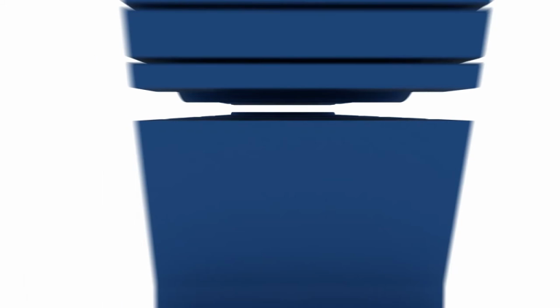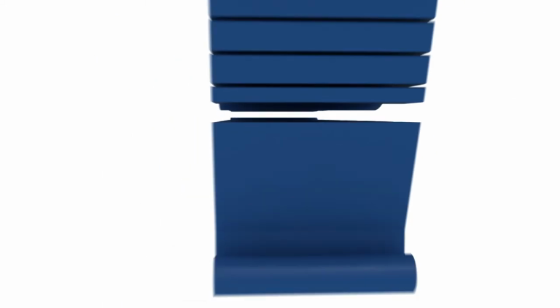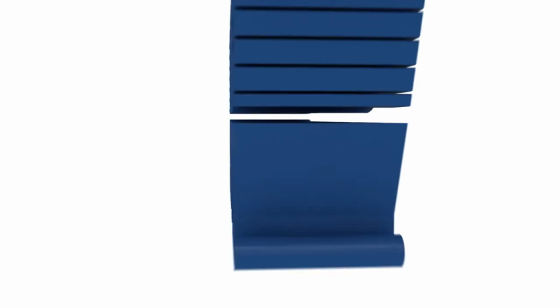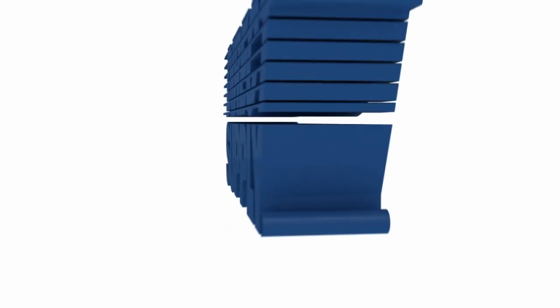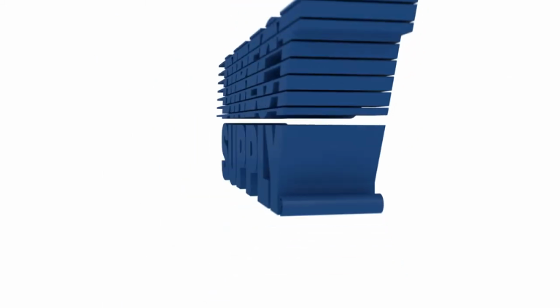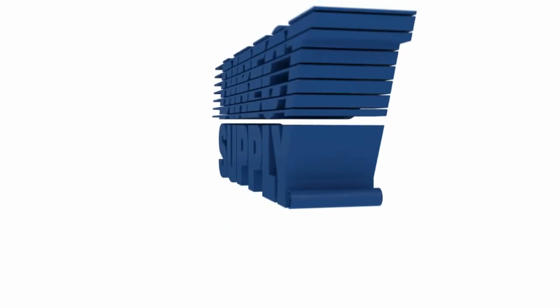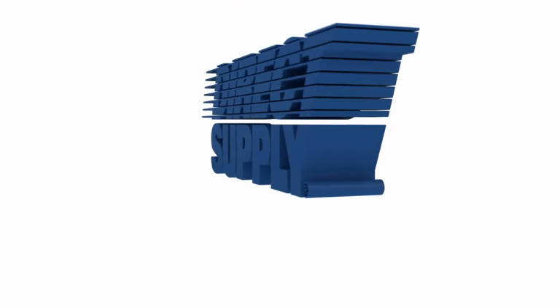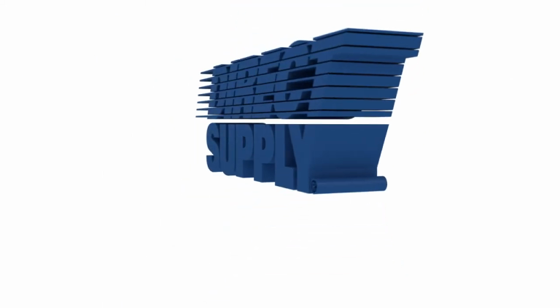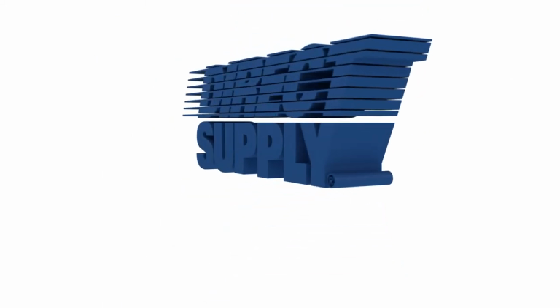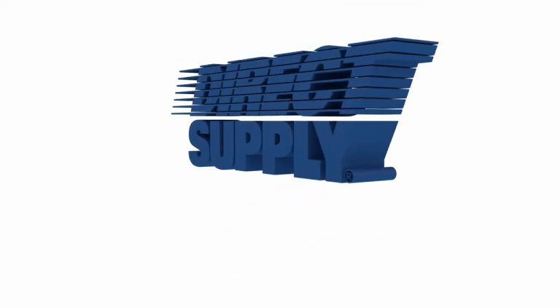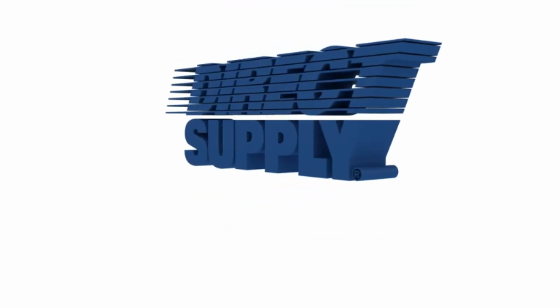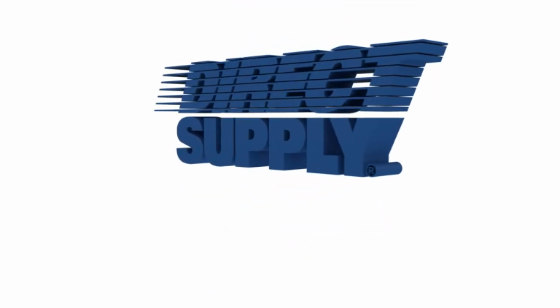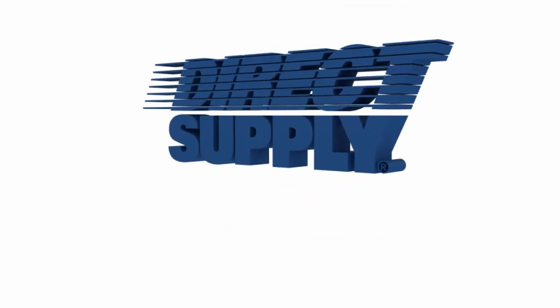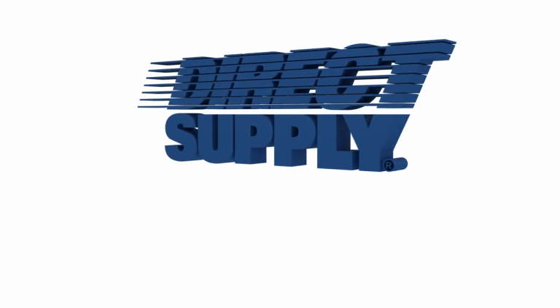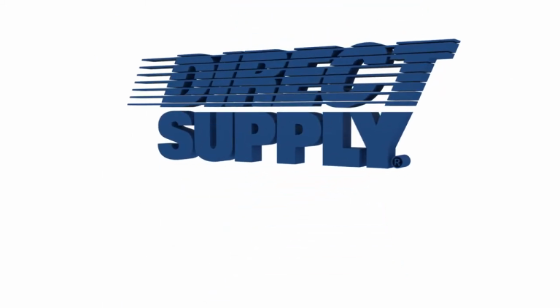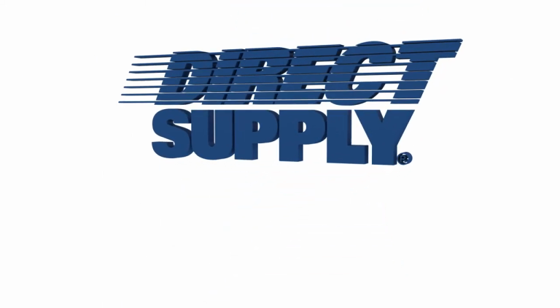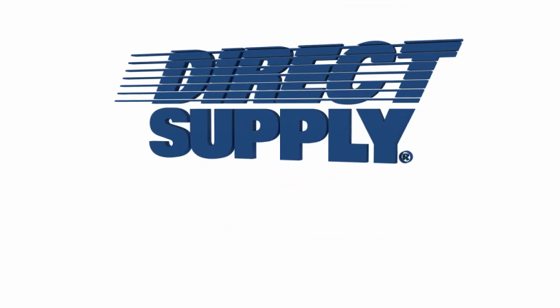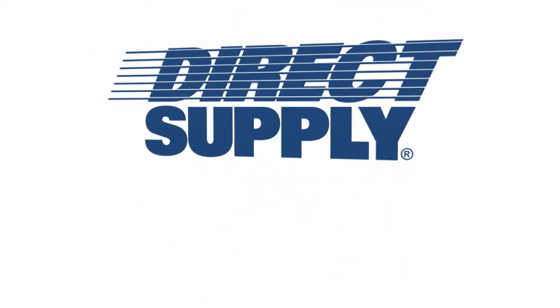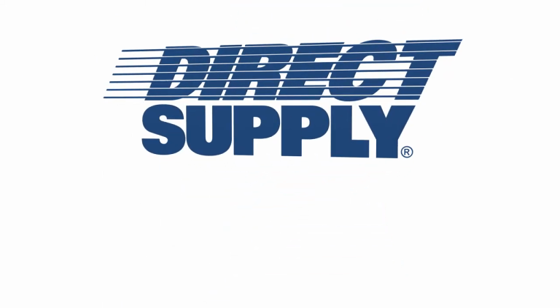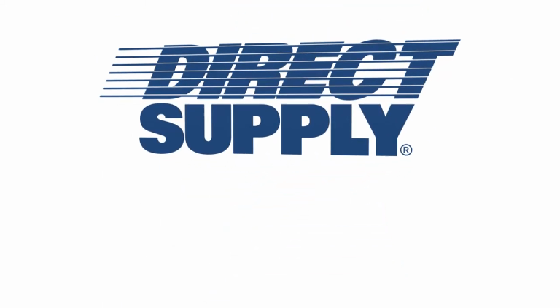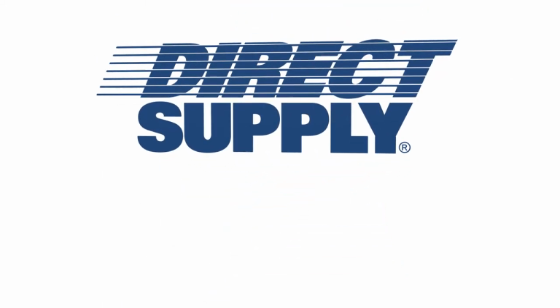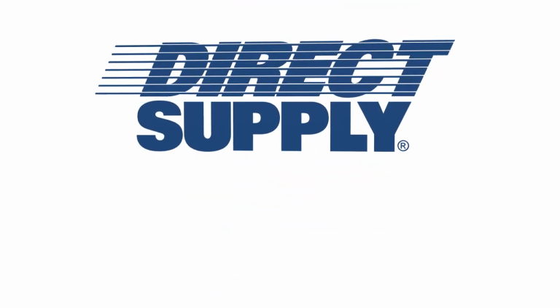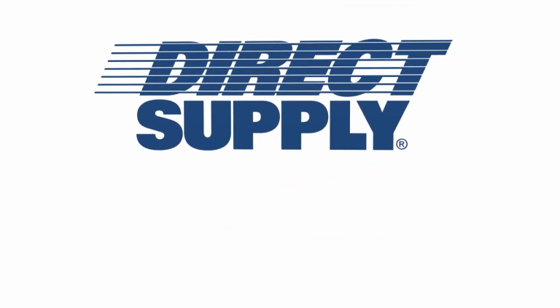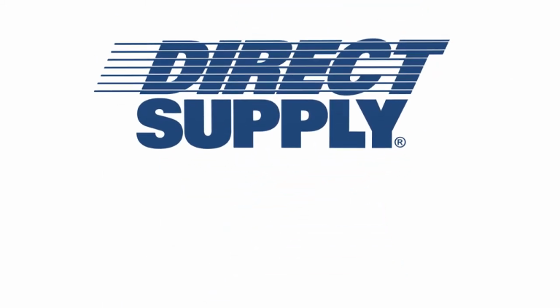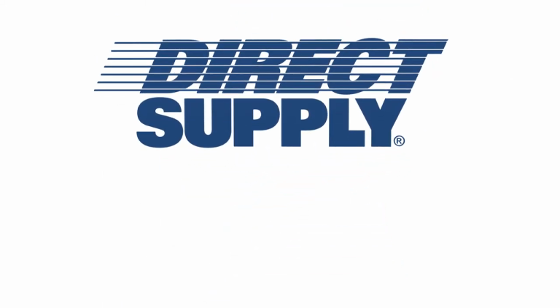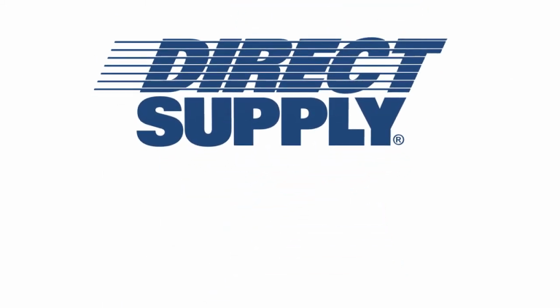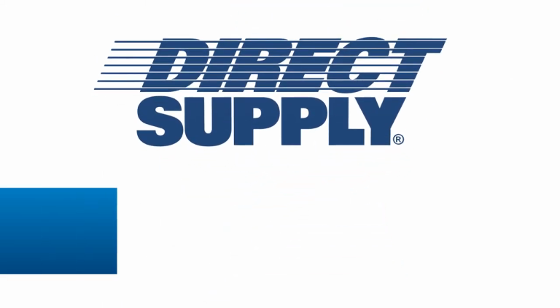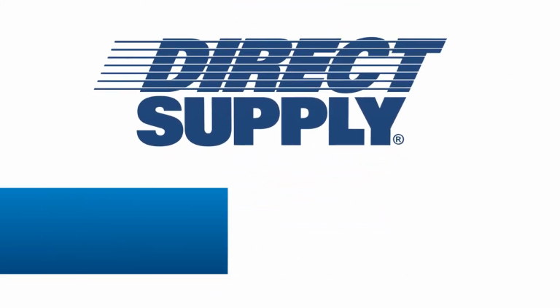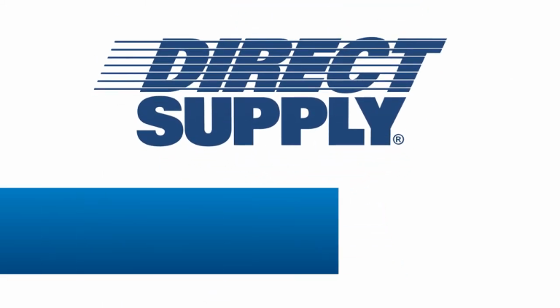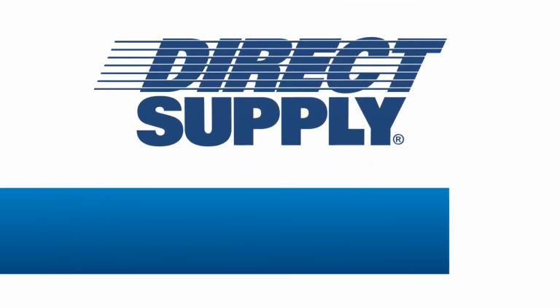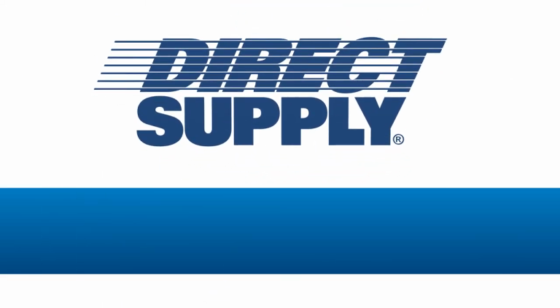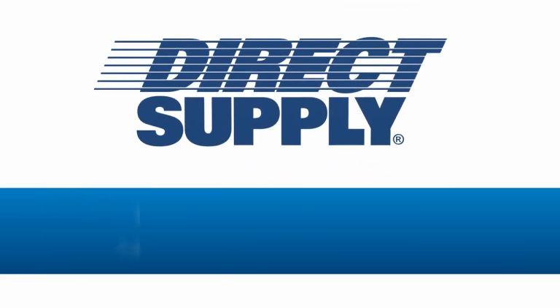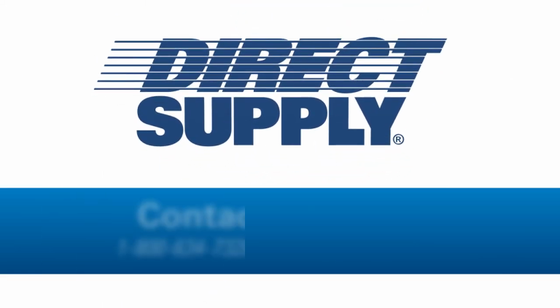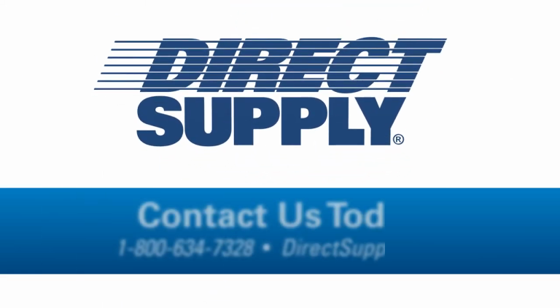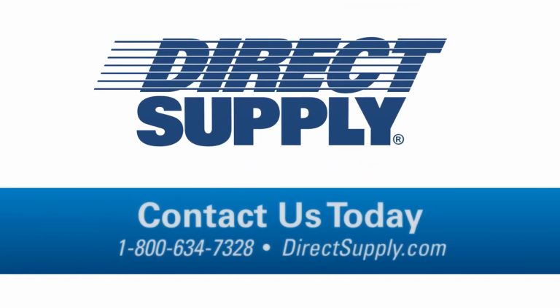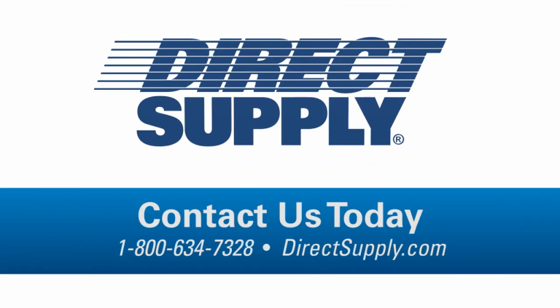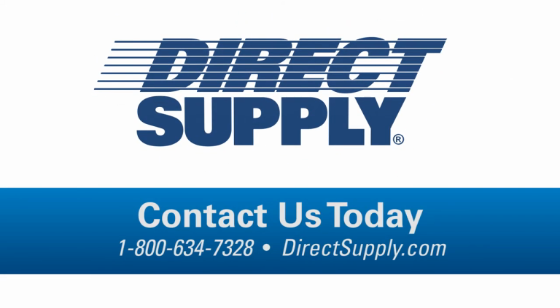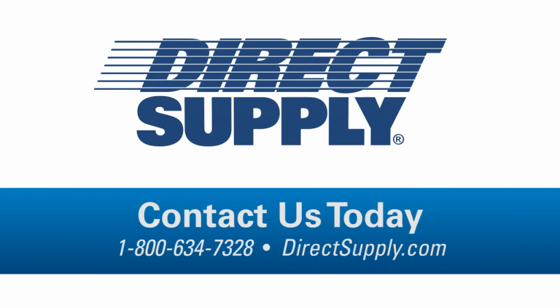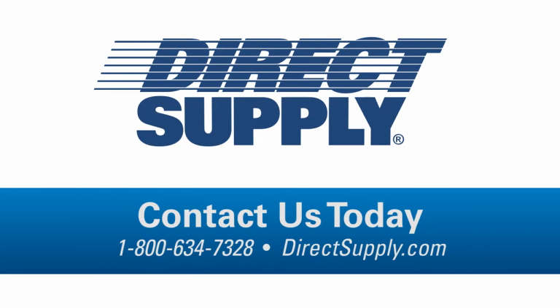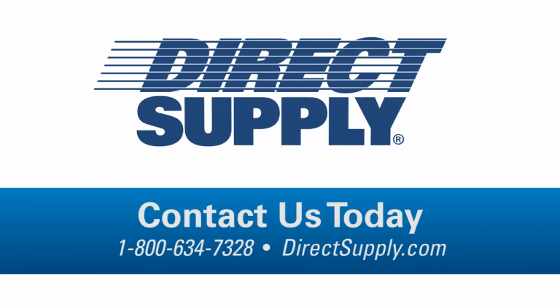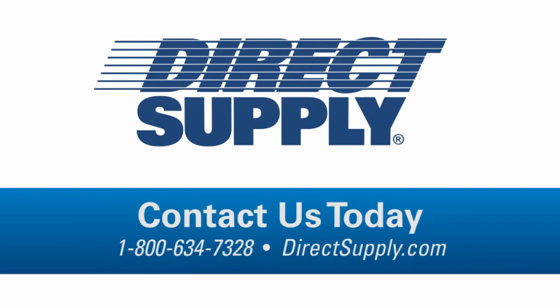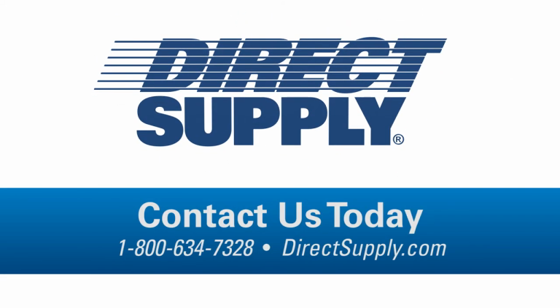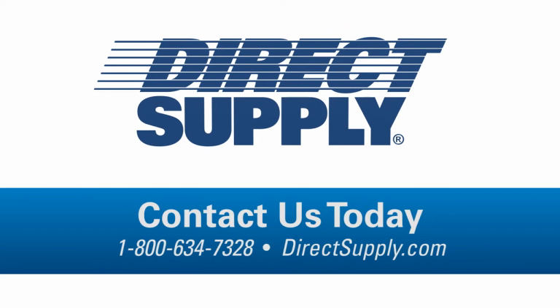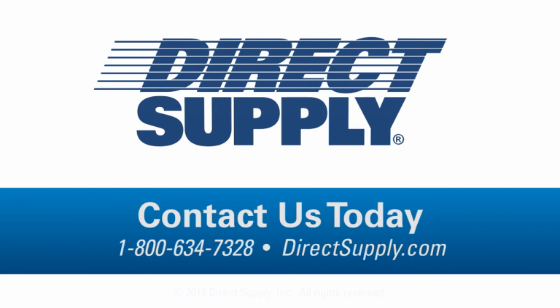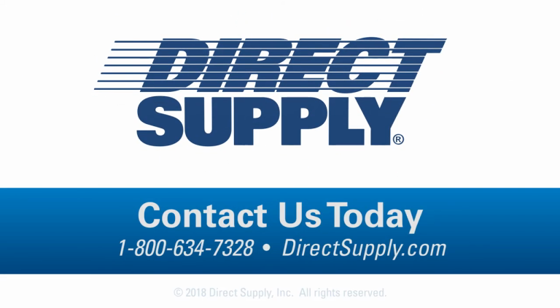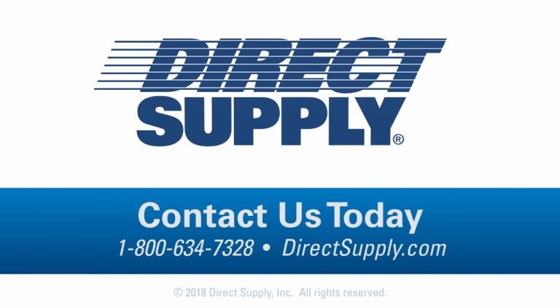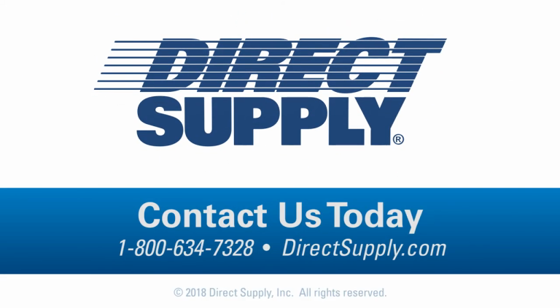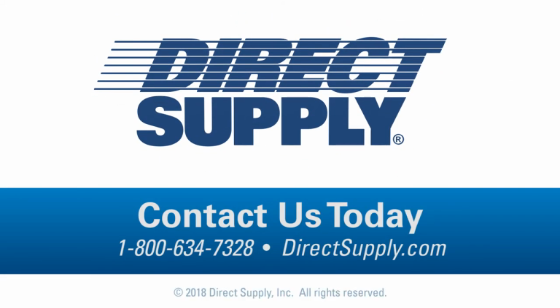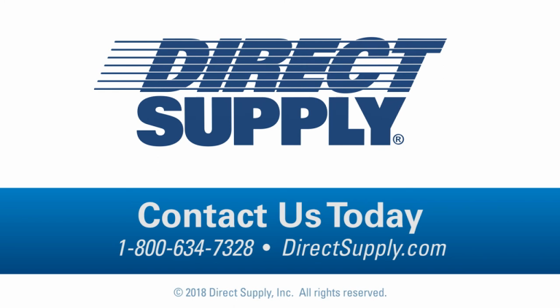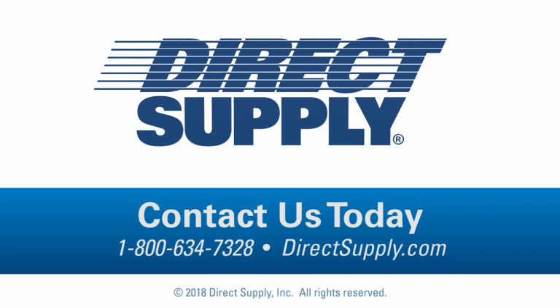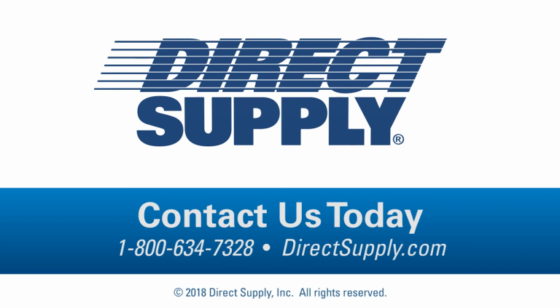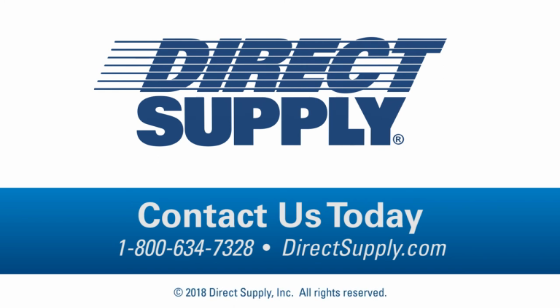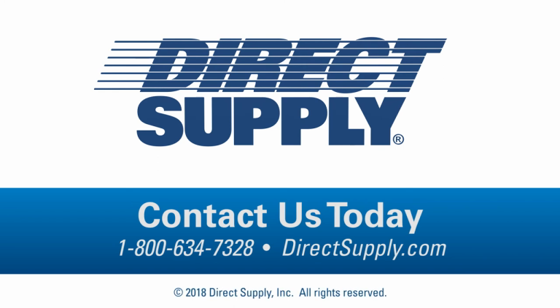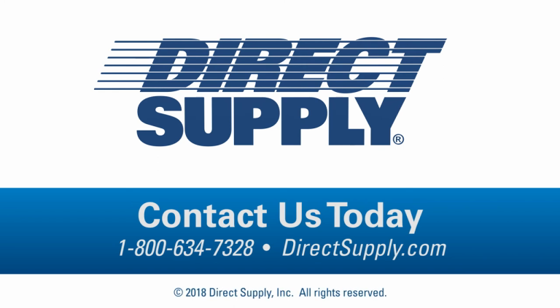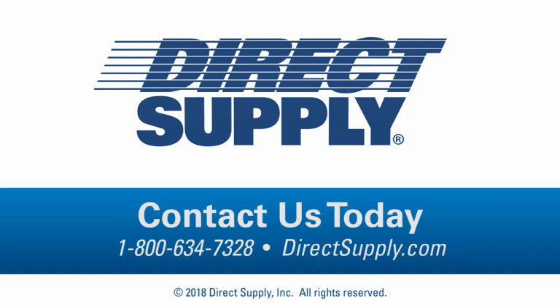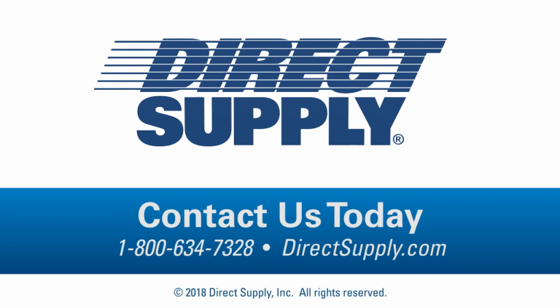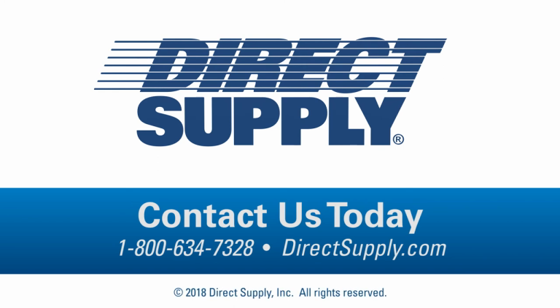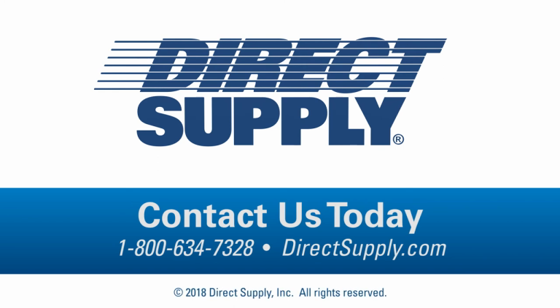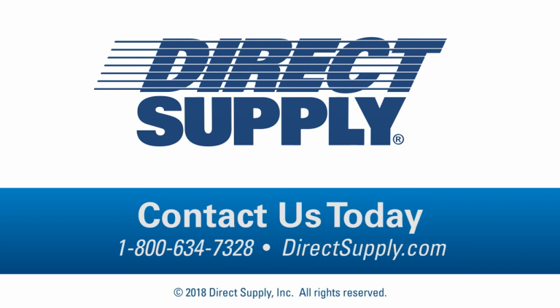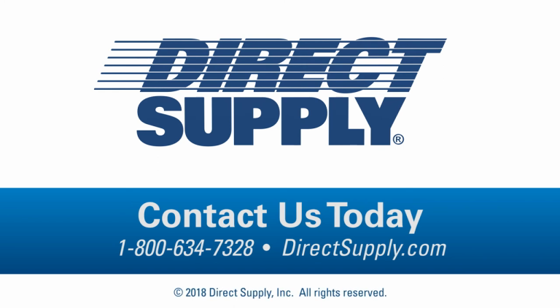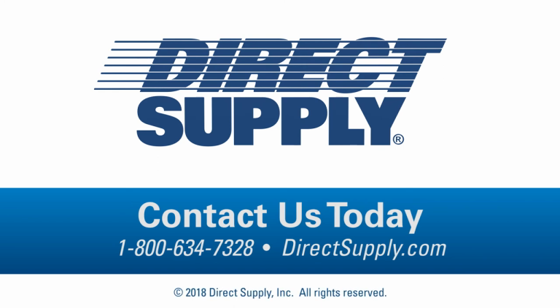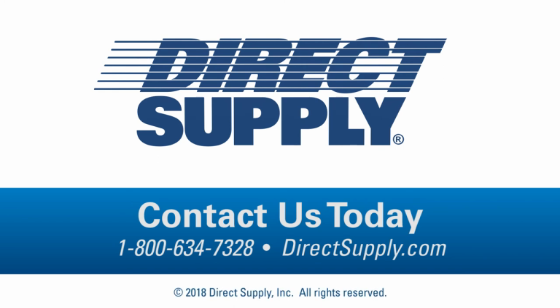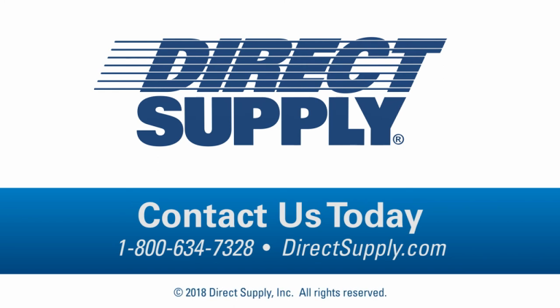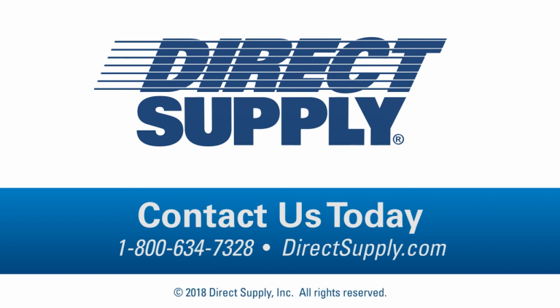For full specifications or more information on the Panacea 3000 bed, visit directsupply.com.